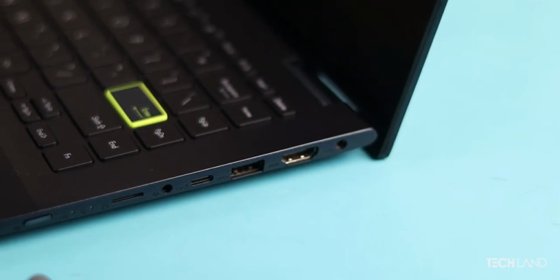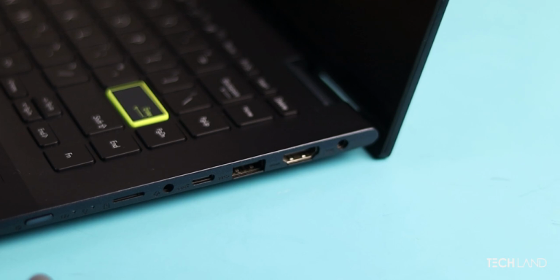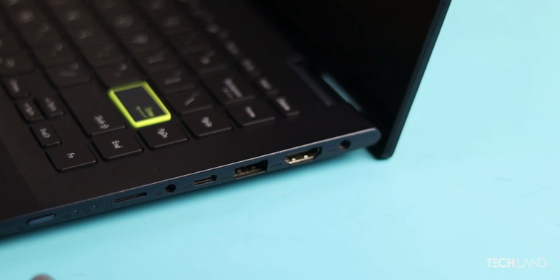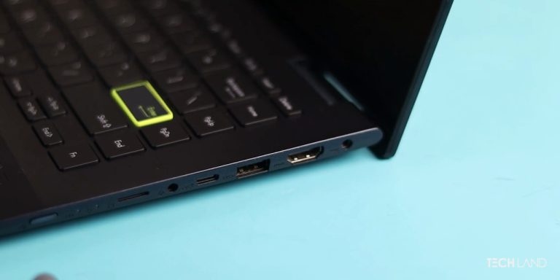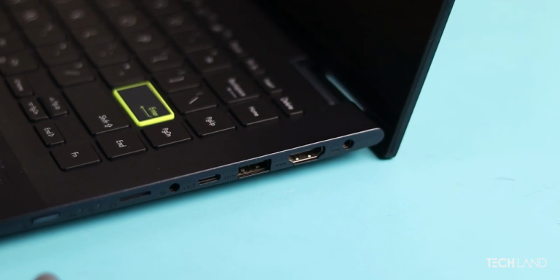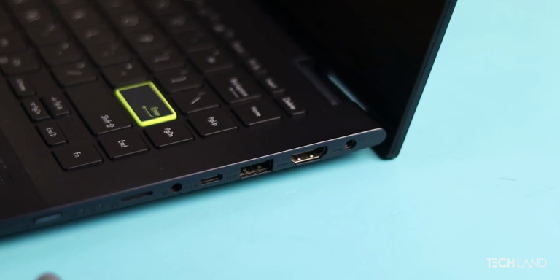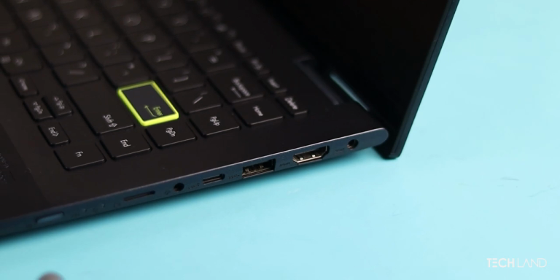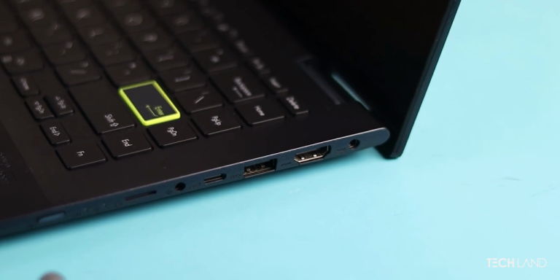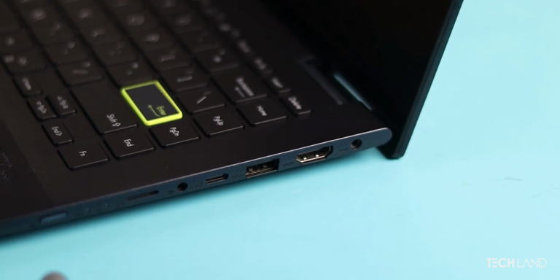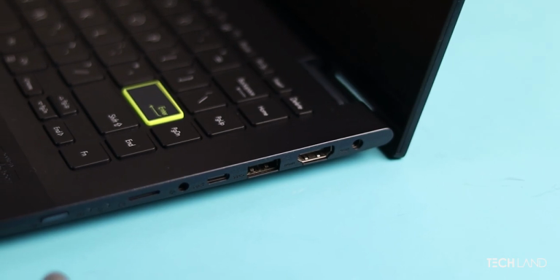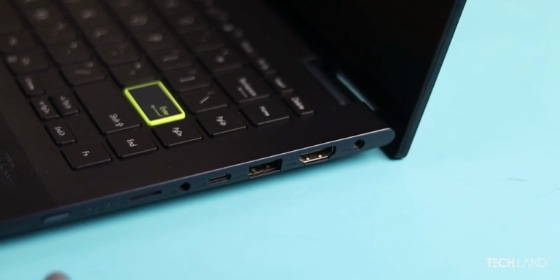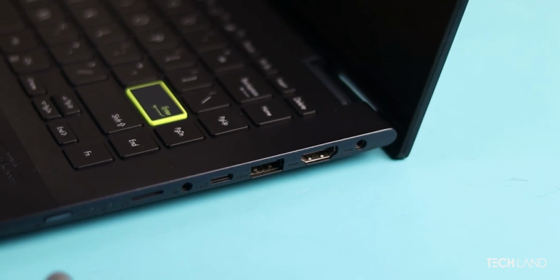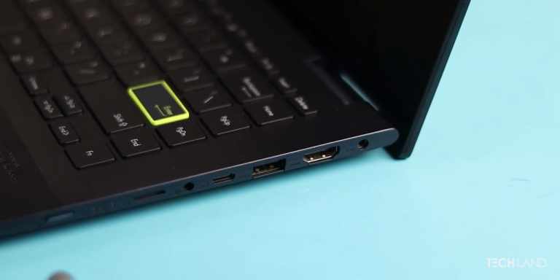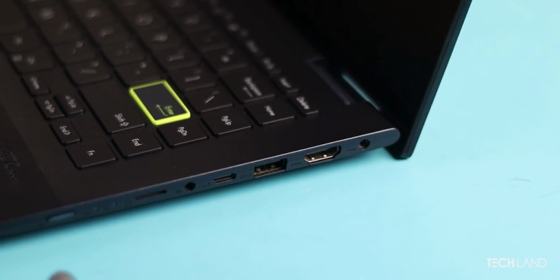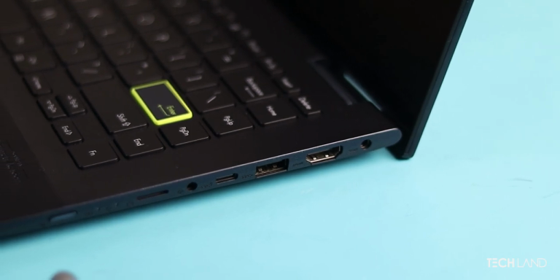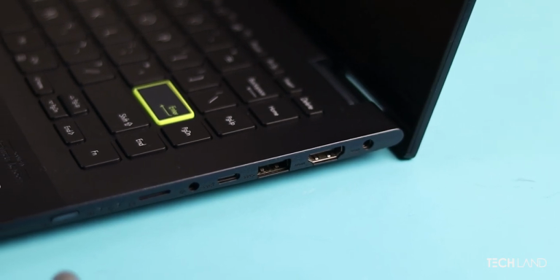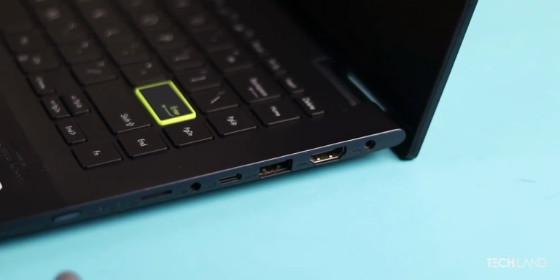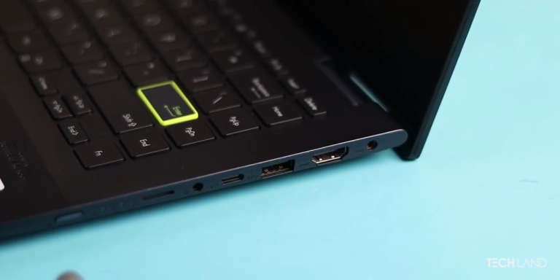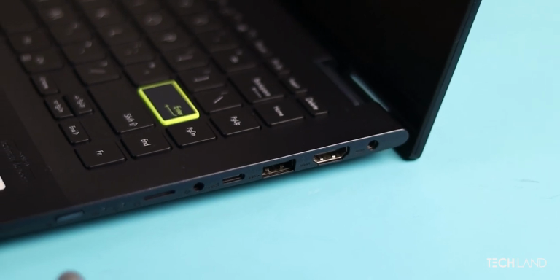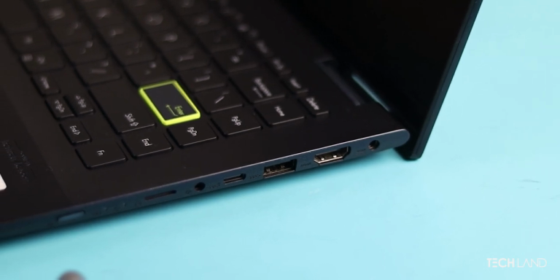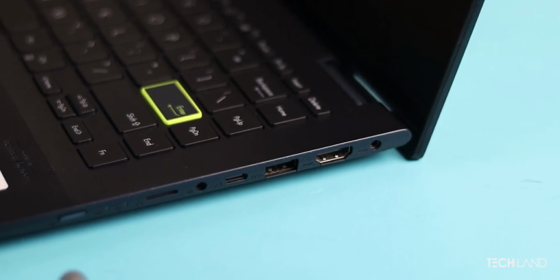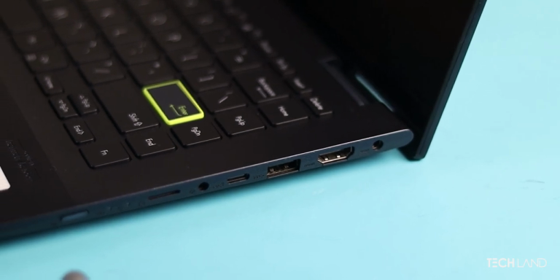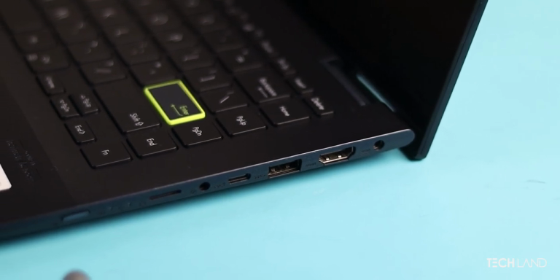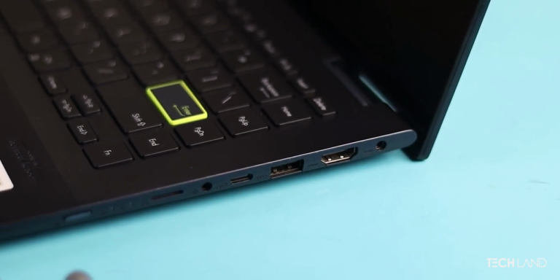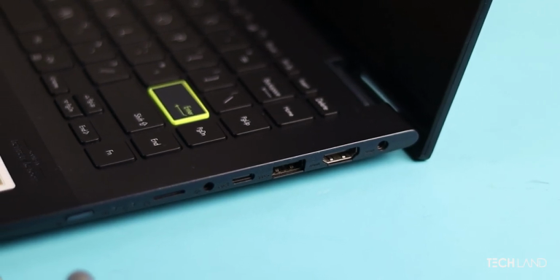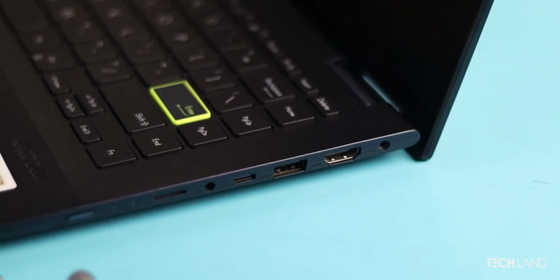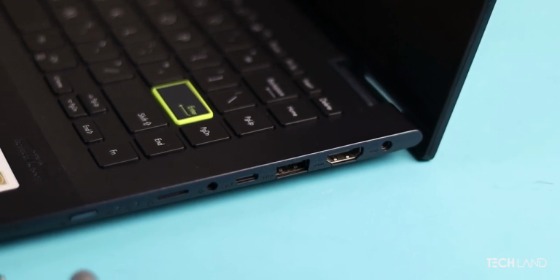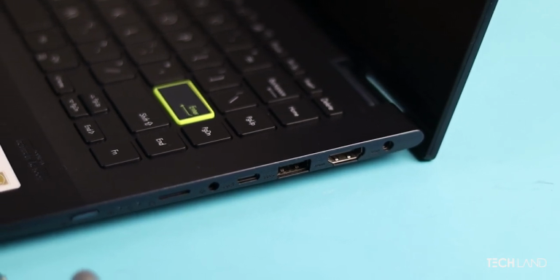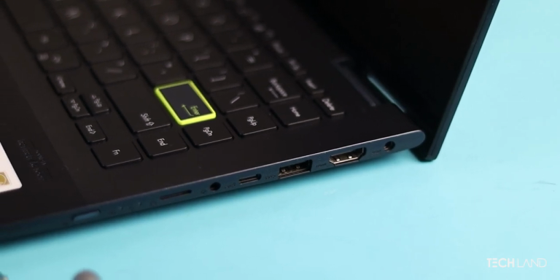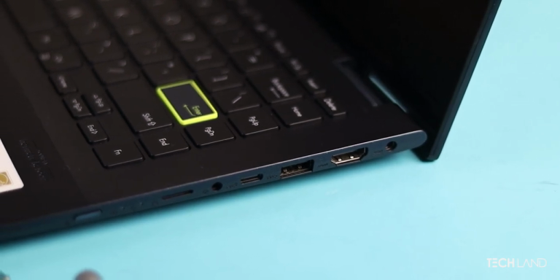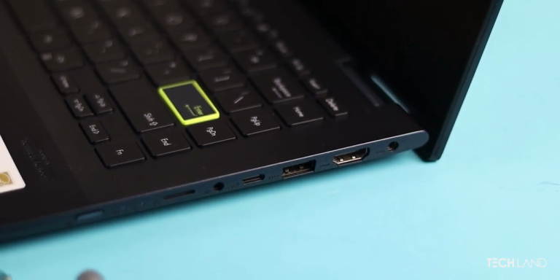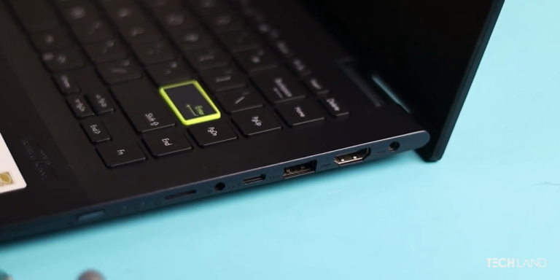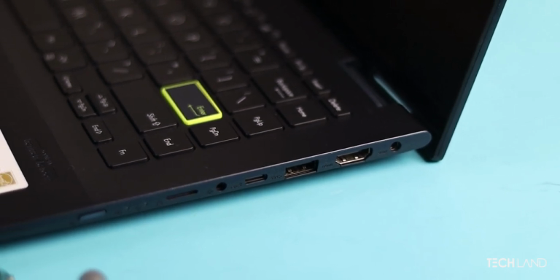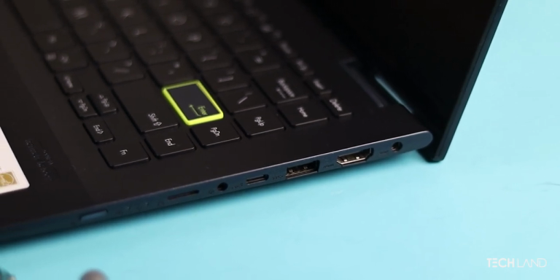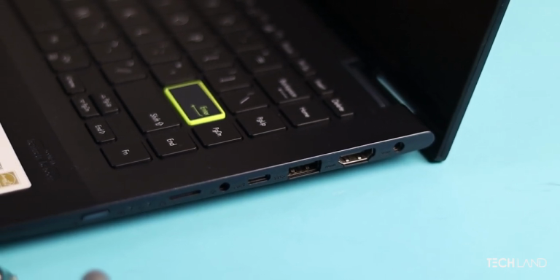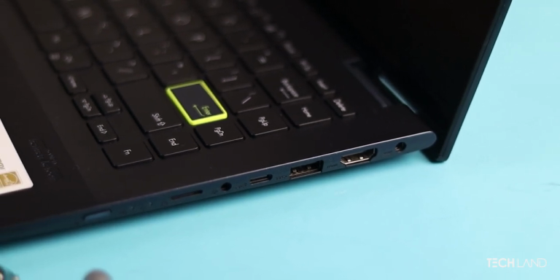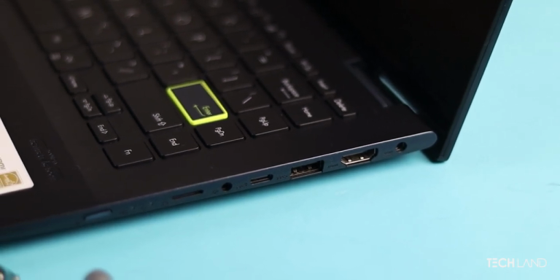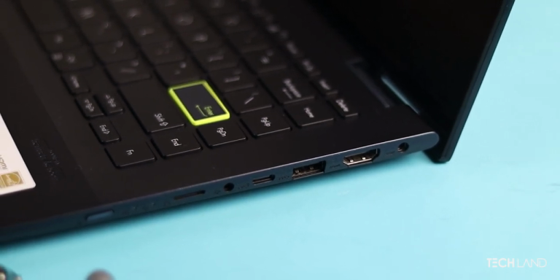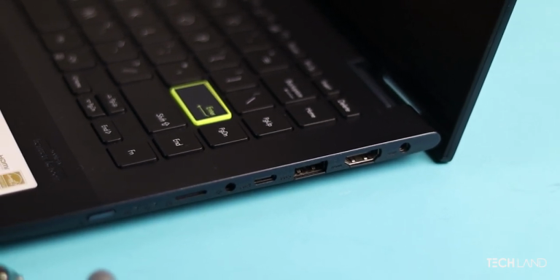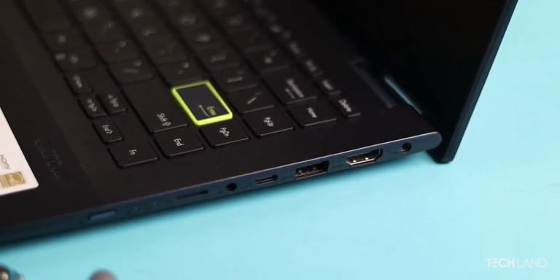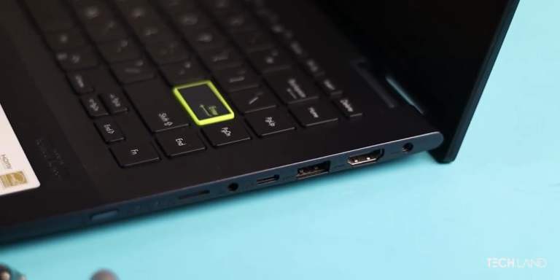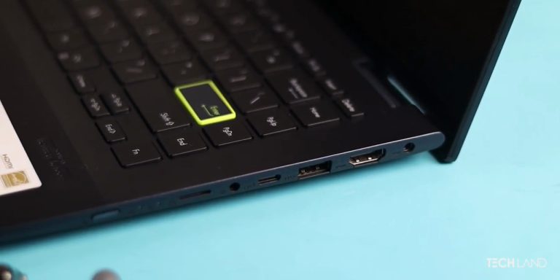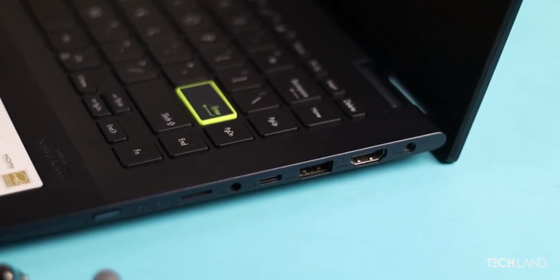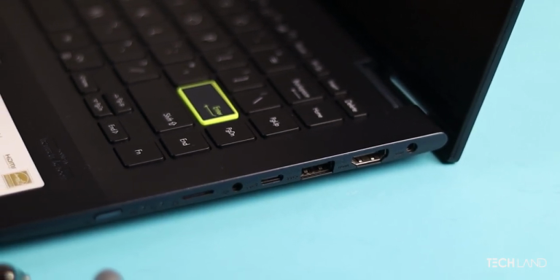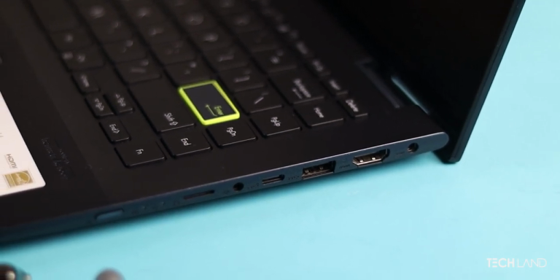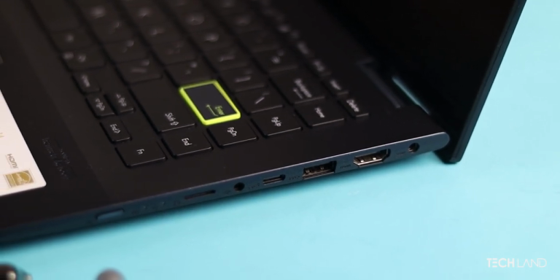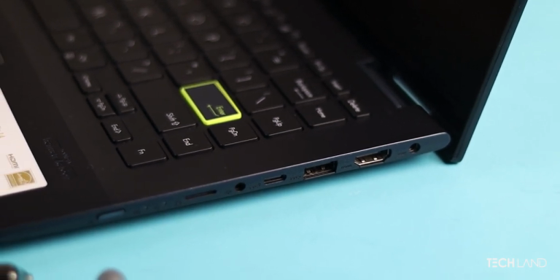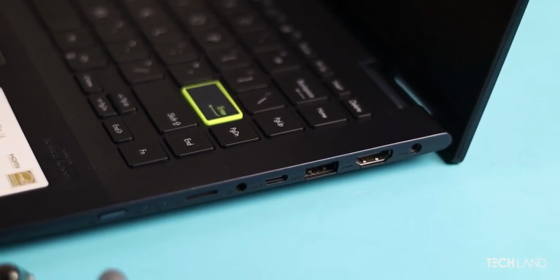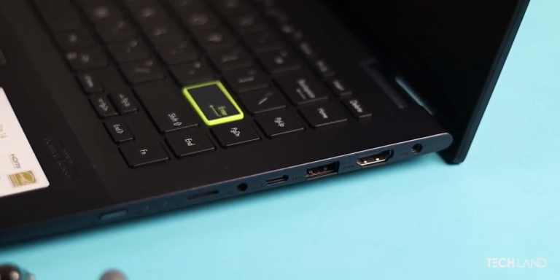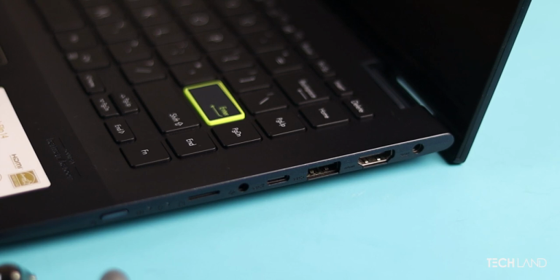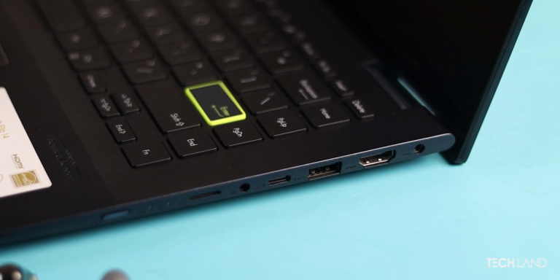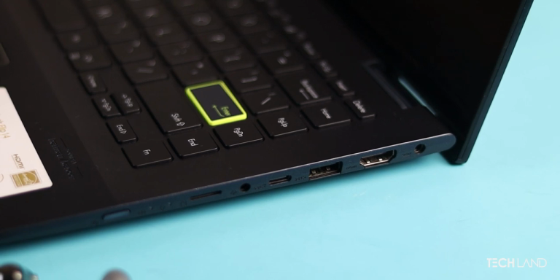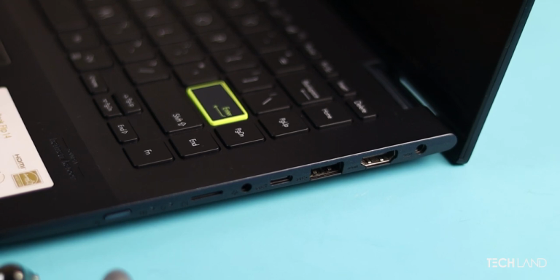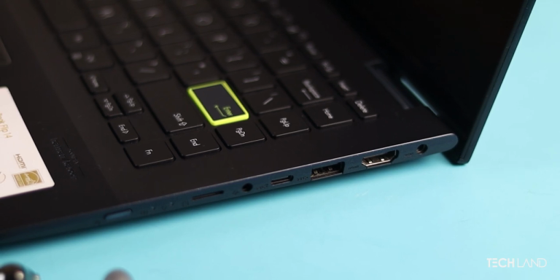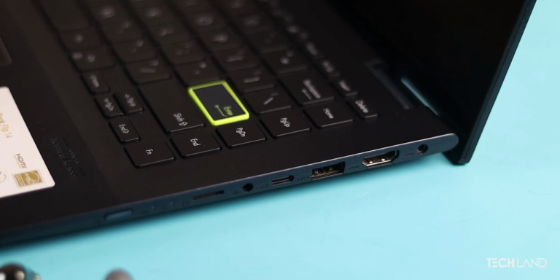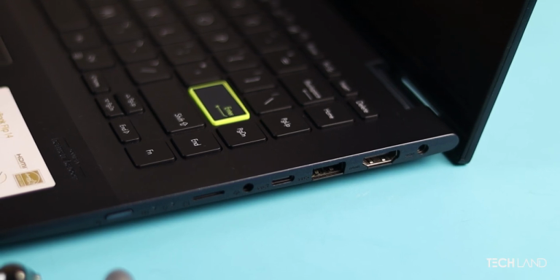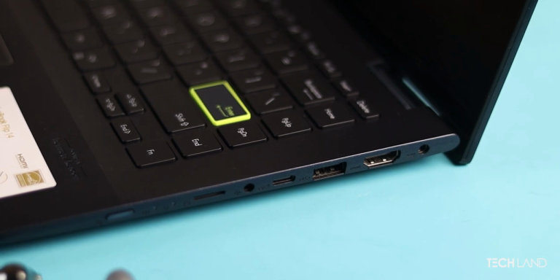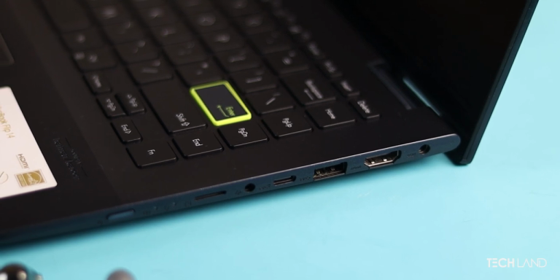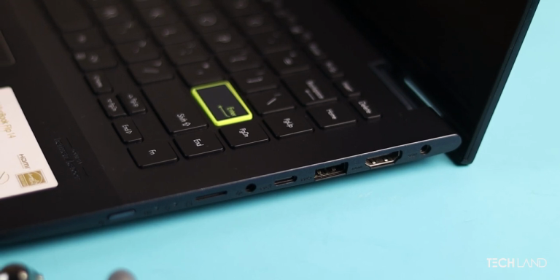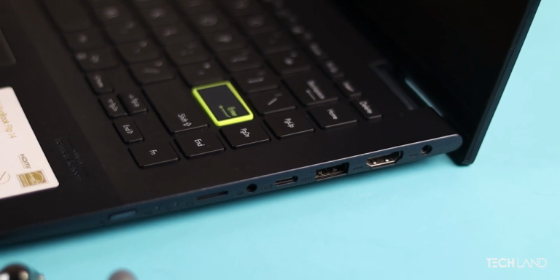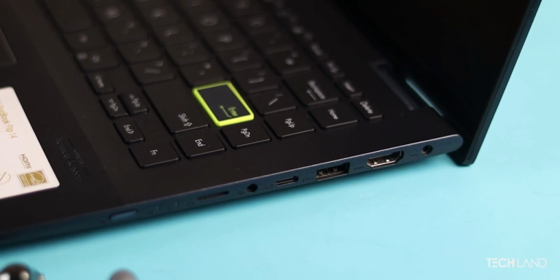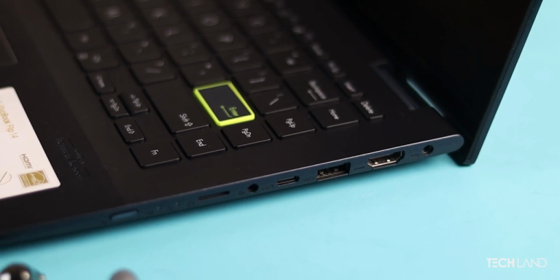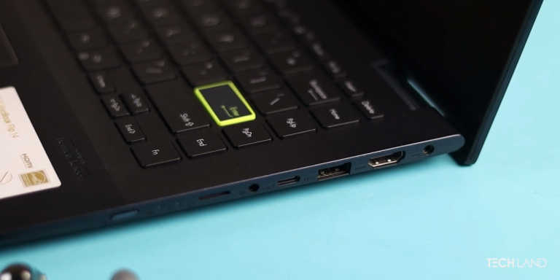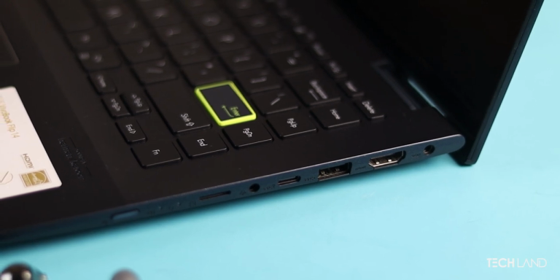Regular I/O ports: USB-A ports, Type-C ports, card reader slot, headphone jack, etc.